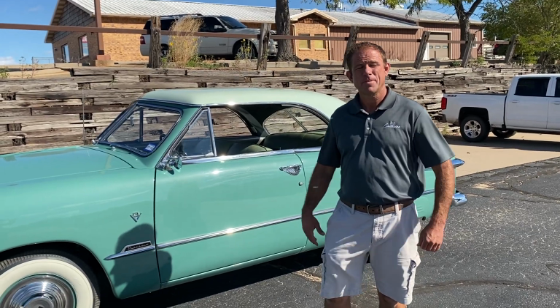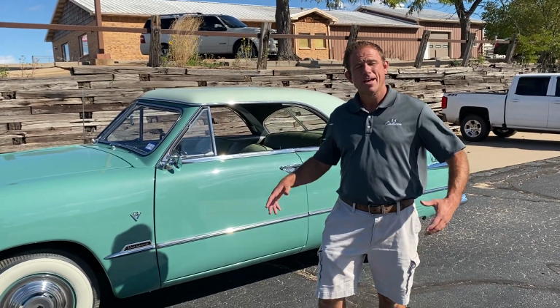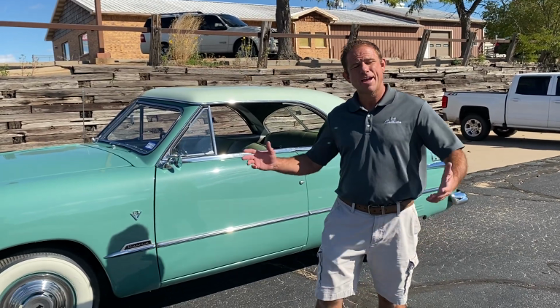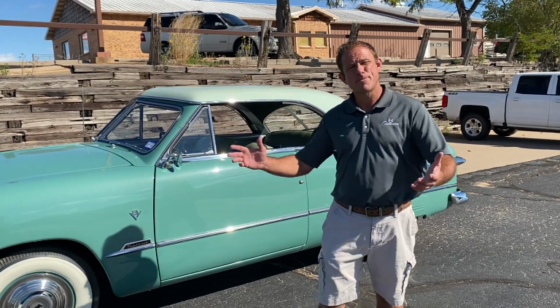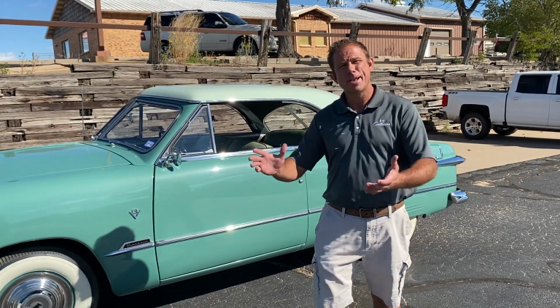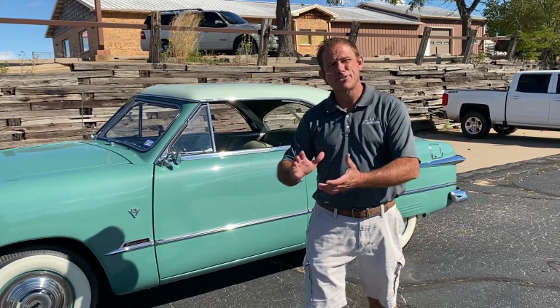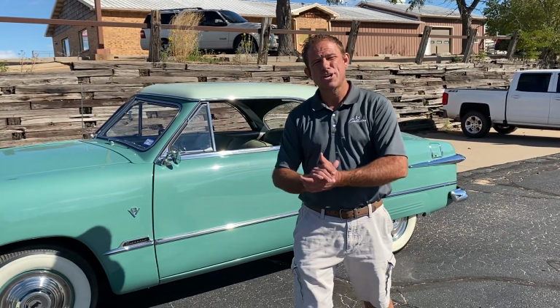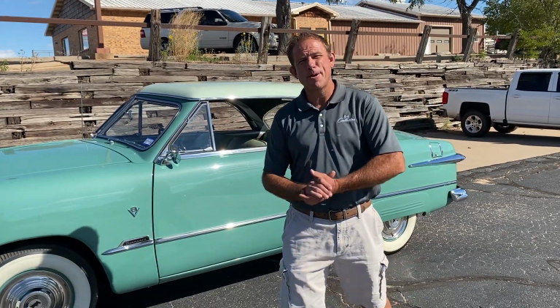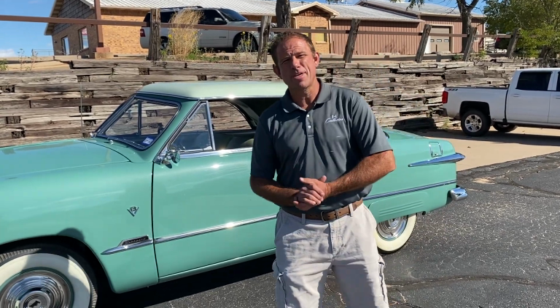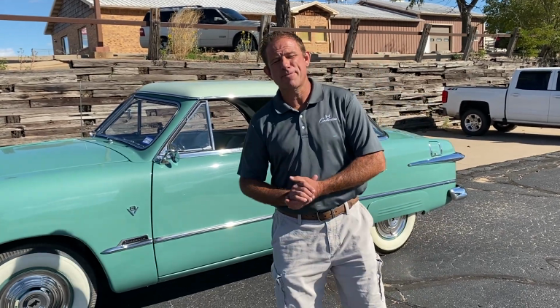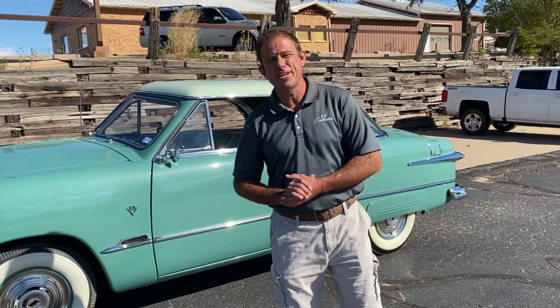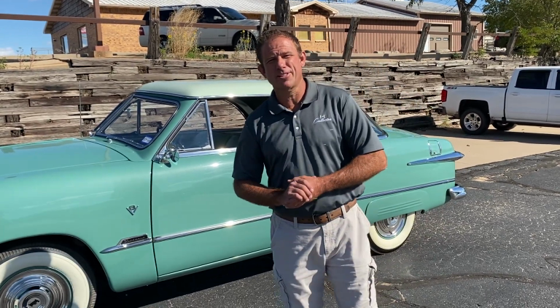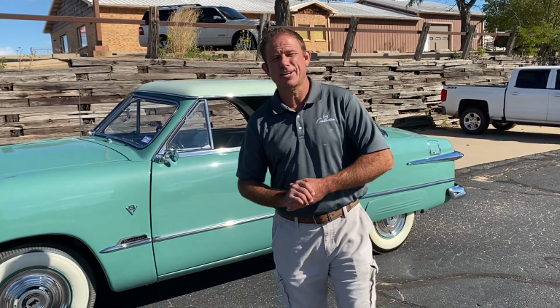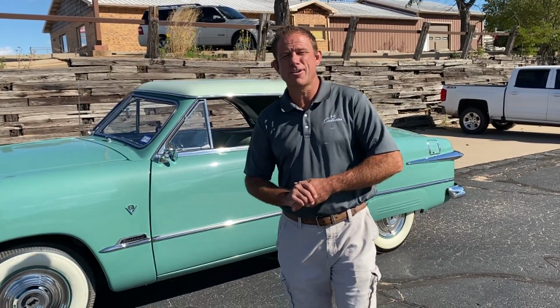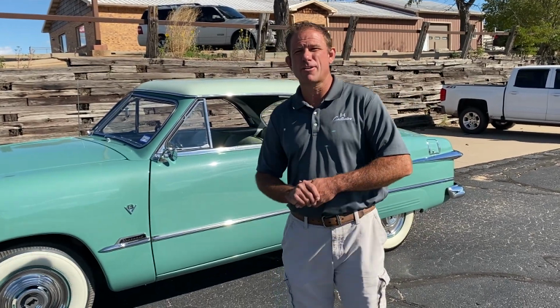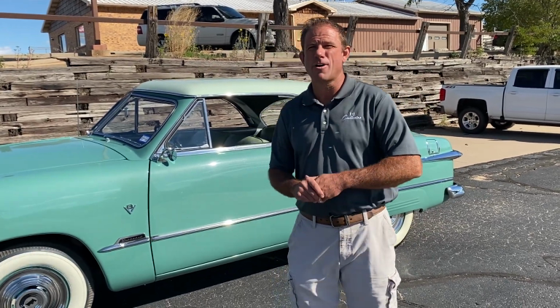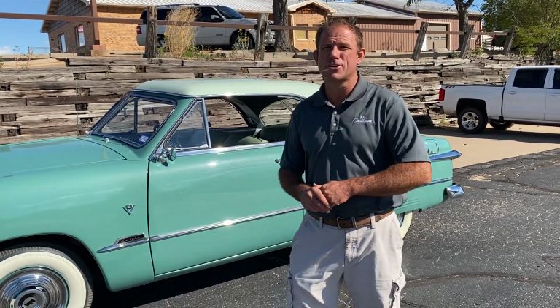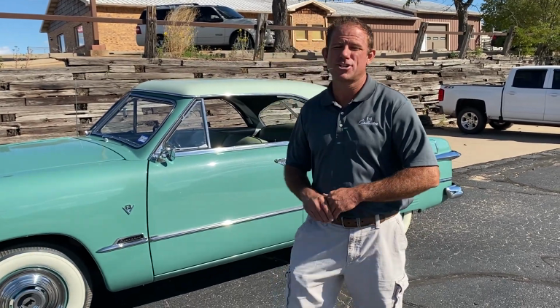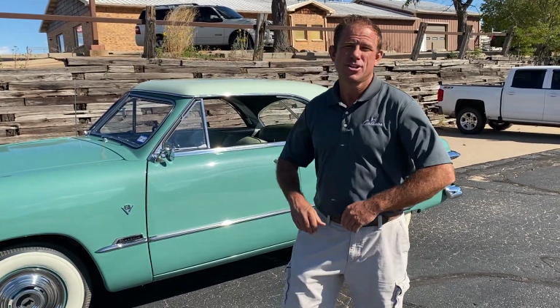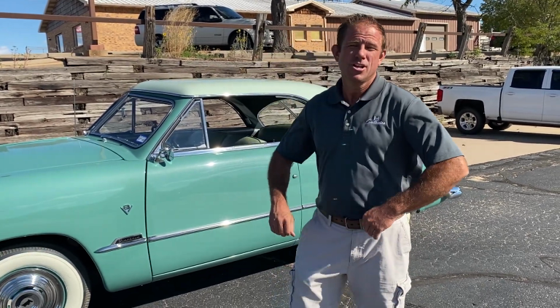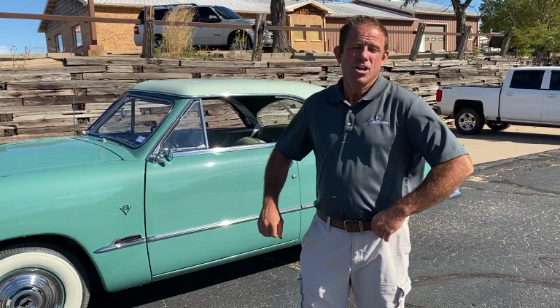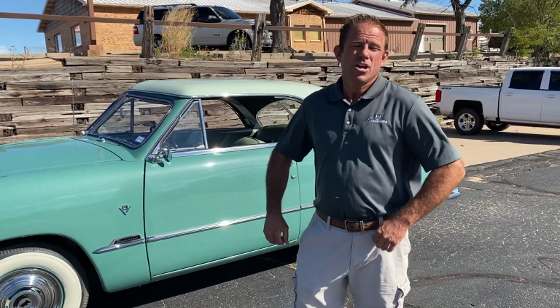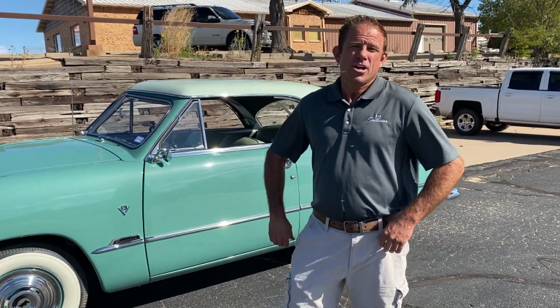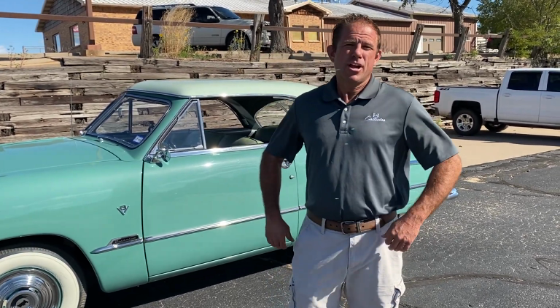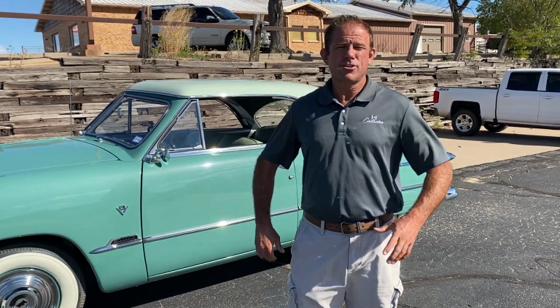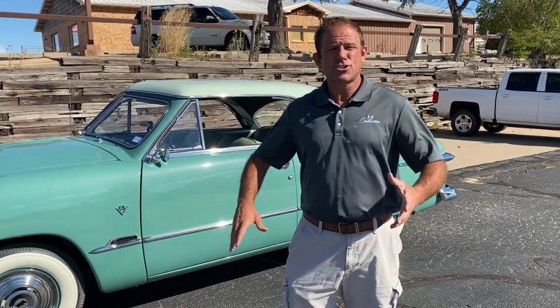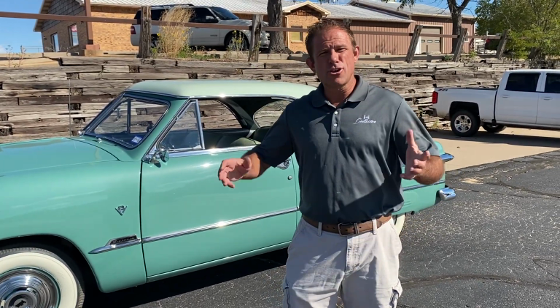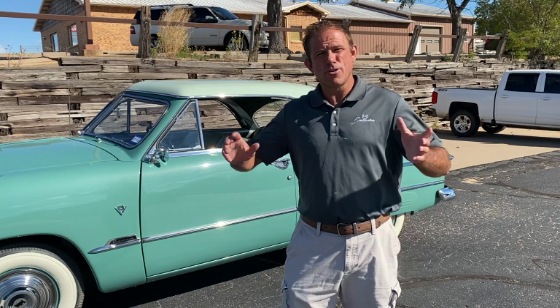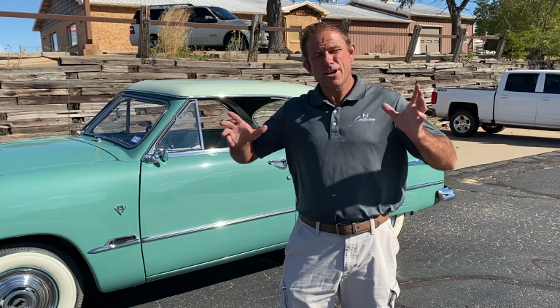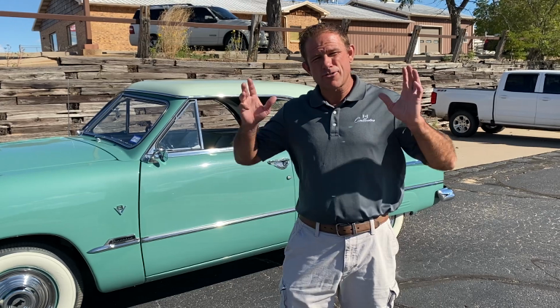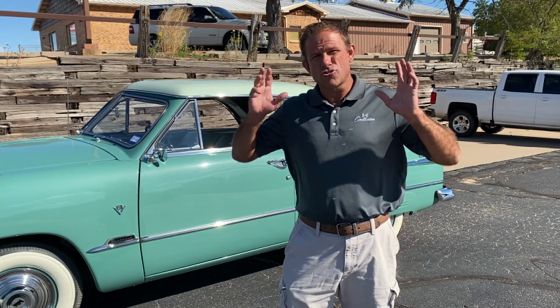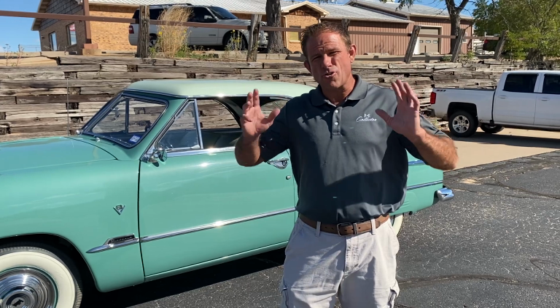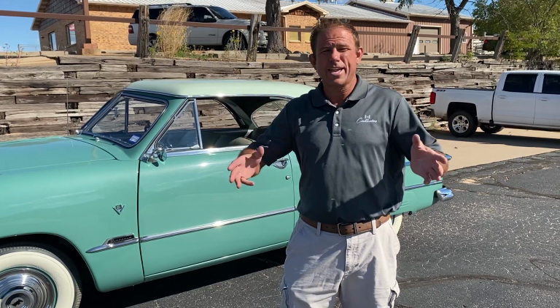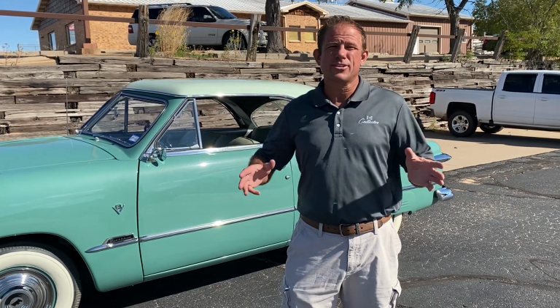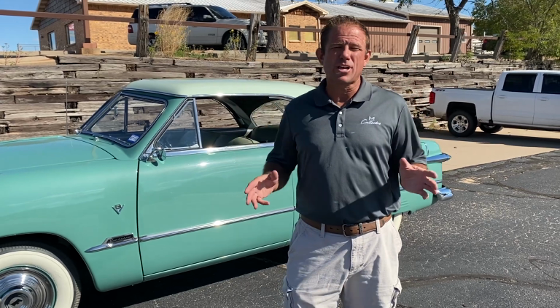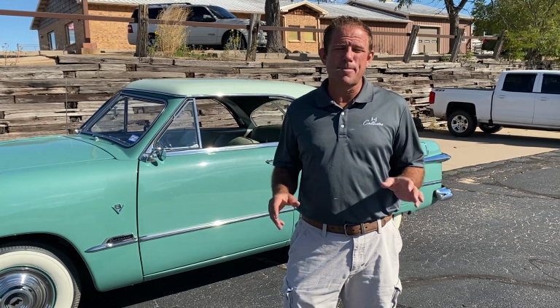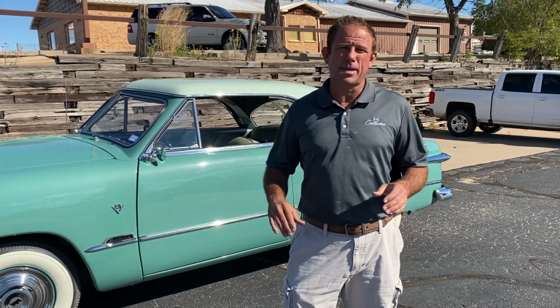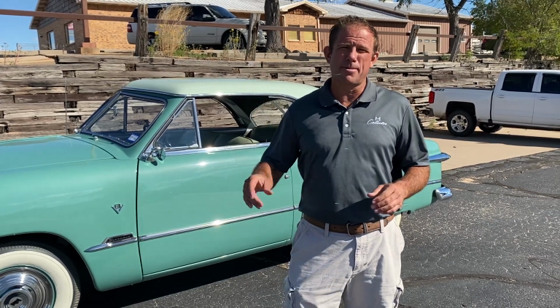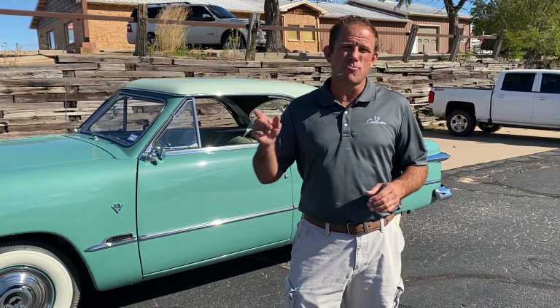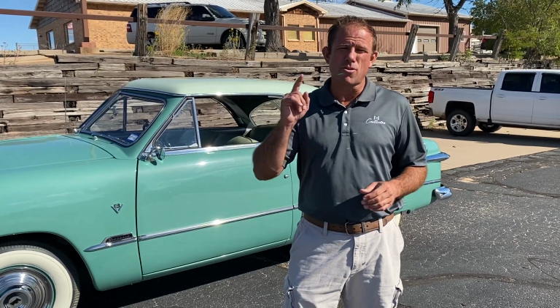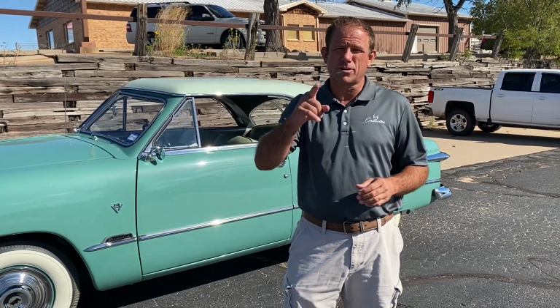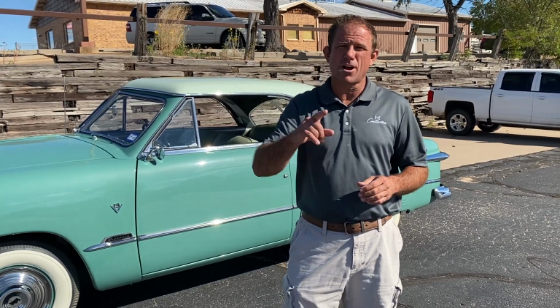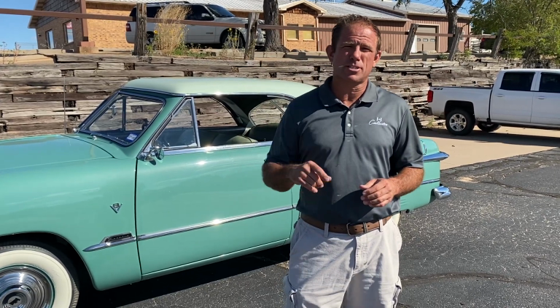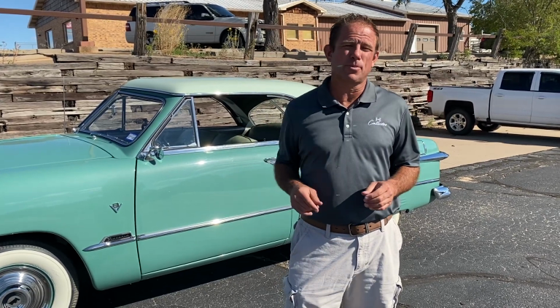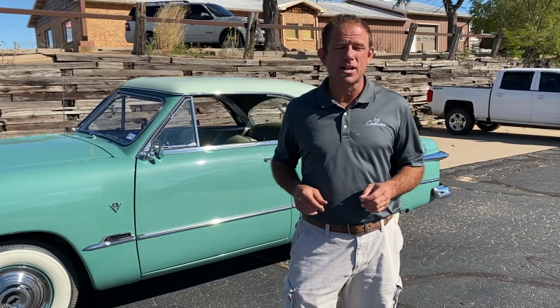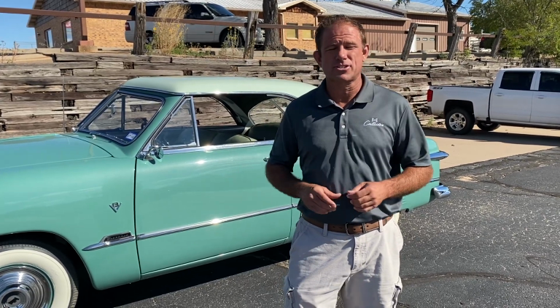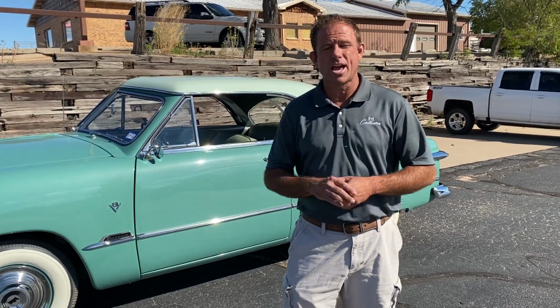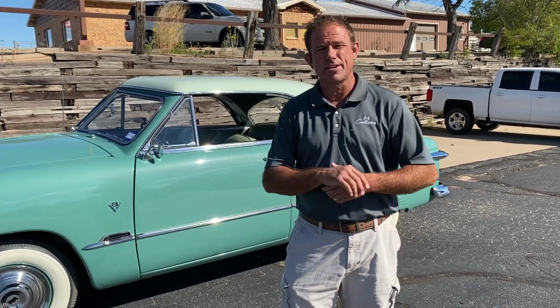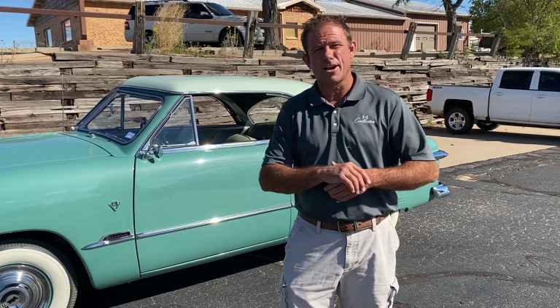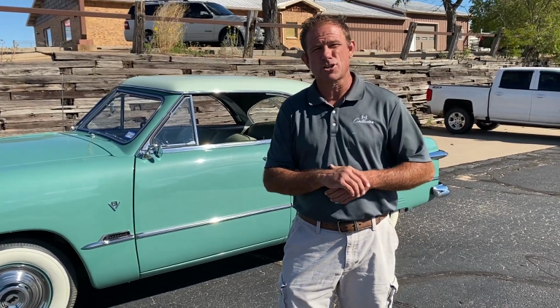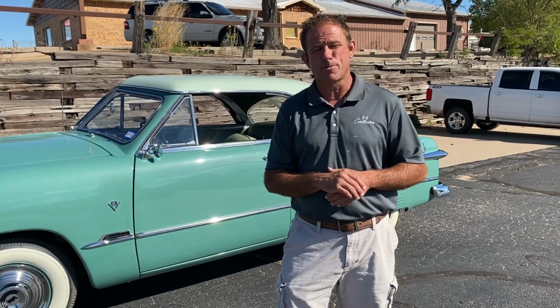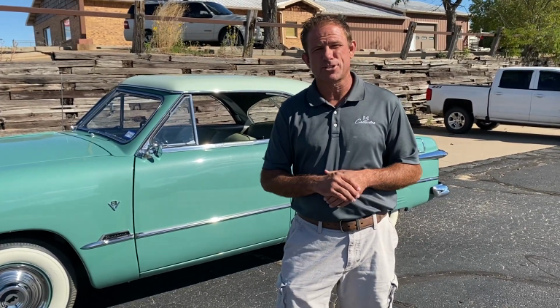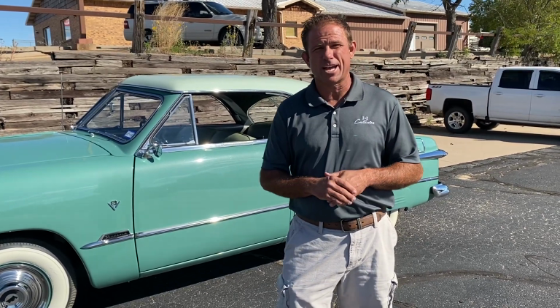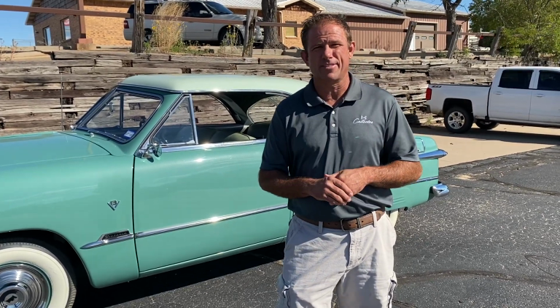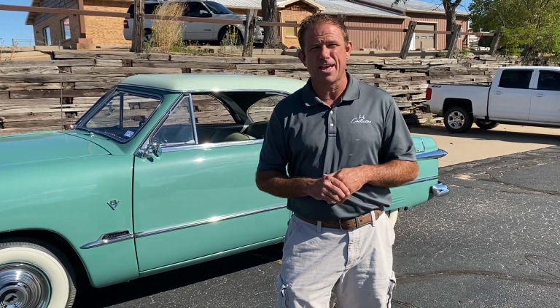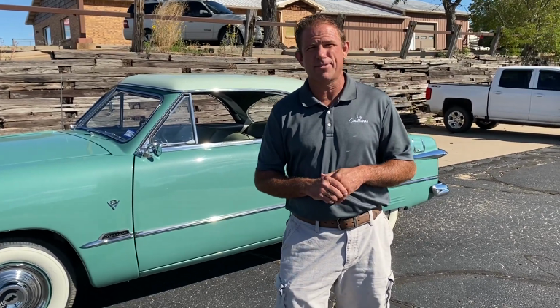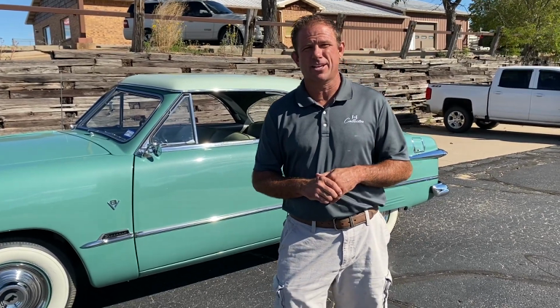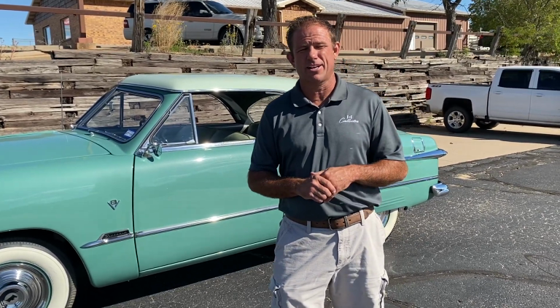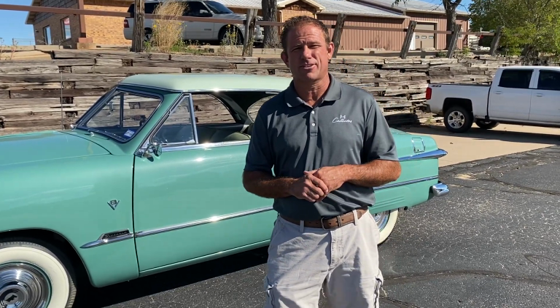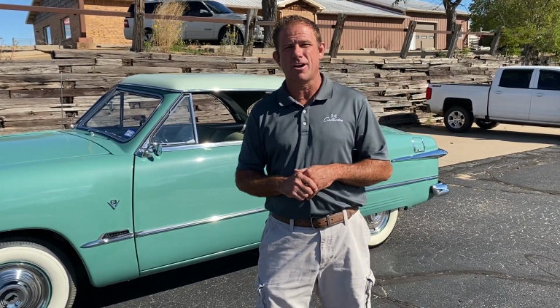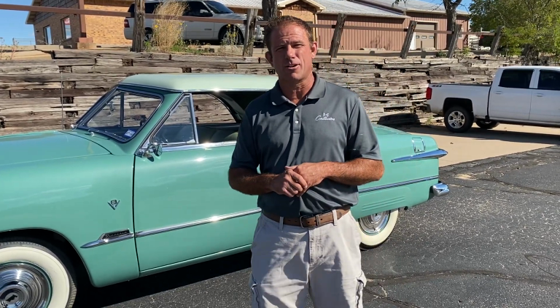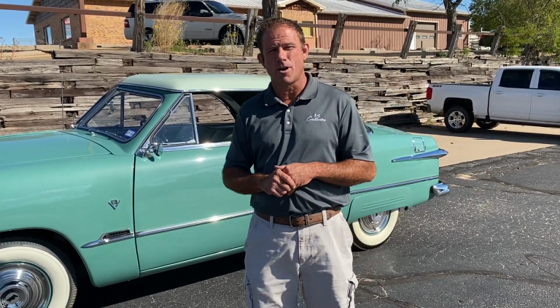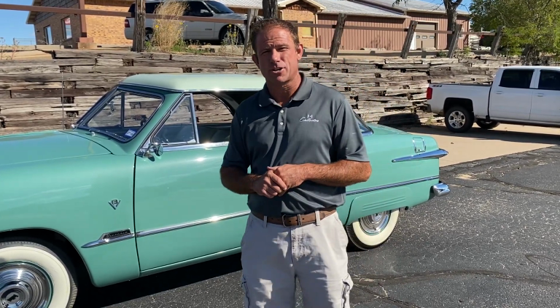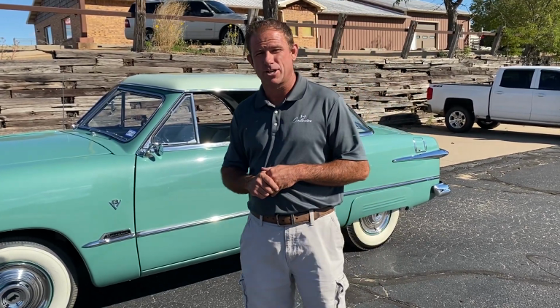Hey everybody, it's Chad with the F&E Collector Auto Auction, here to show you another great consignment going to be rolled across the block Saturday, October 2nd at the F&E Collector Auto Auction.